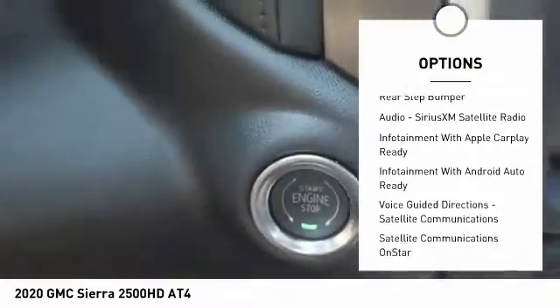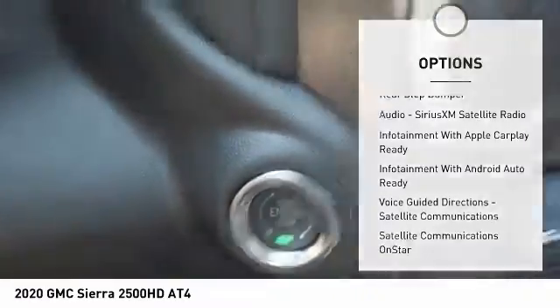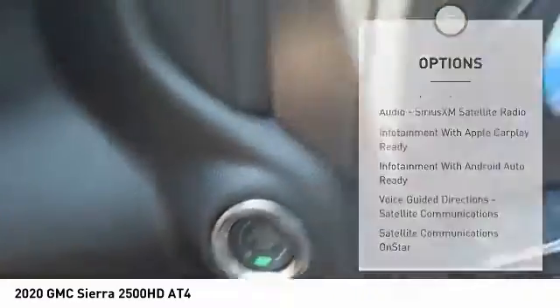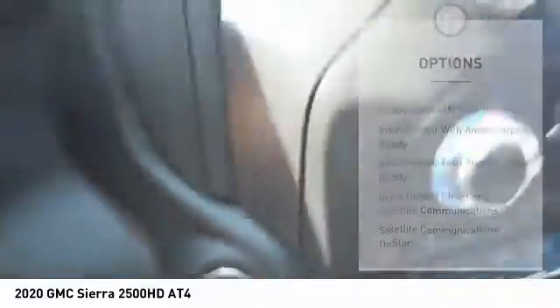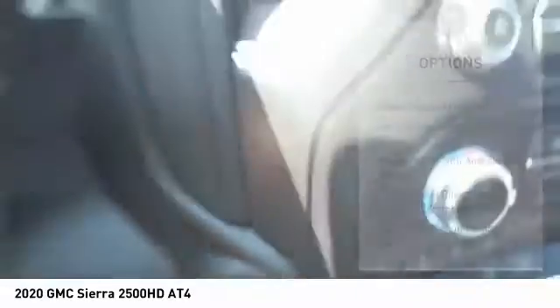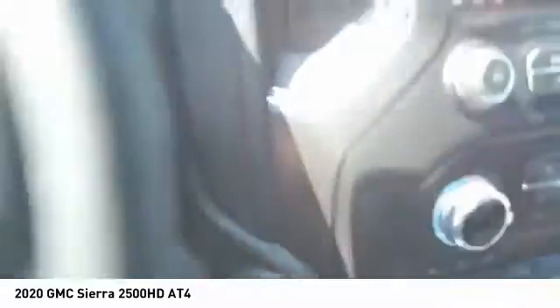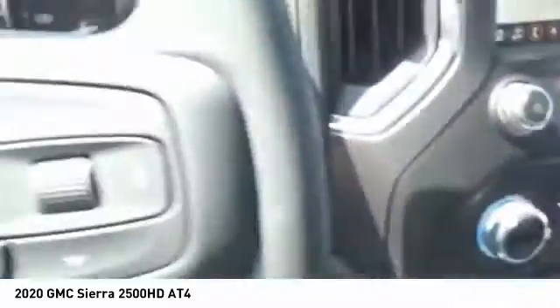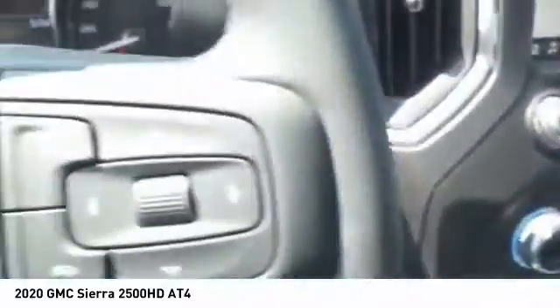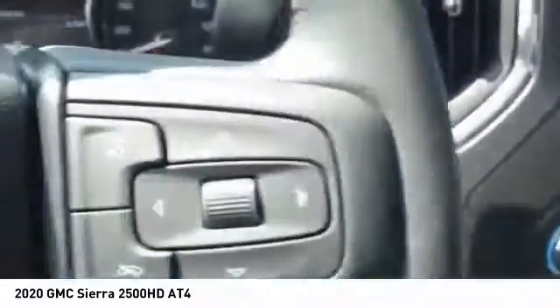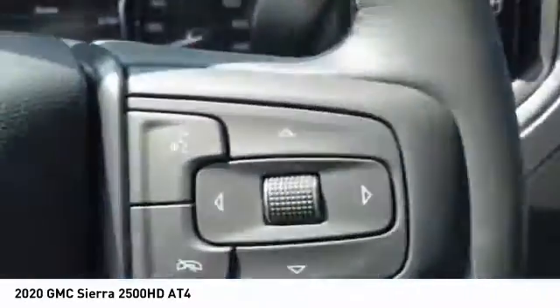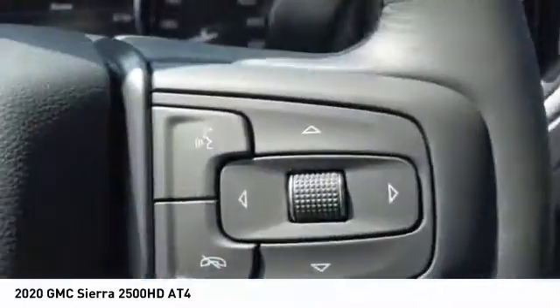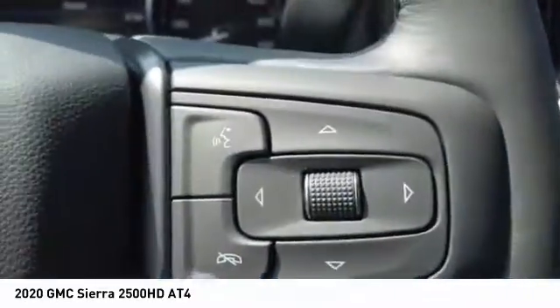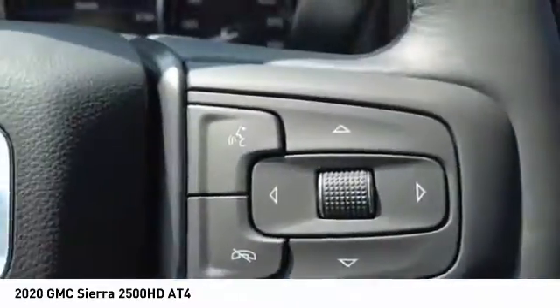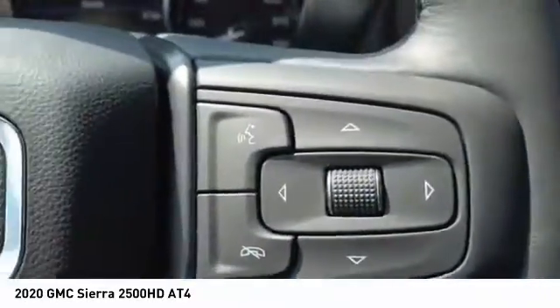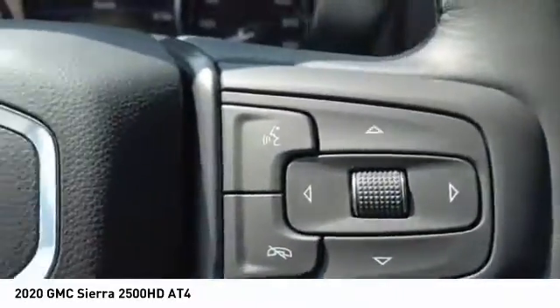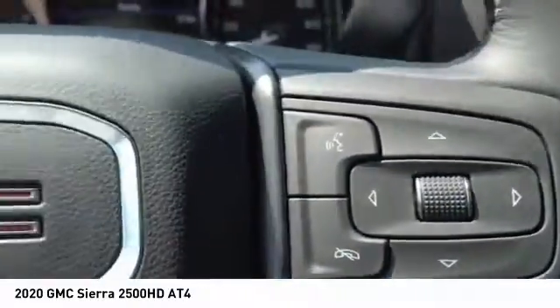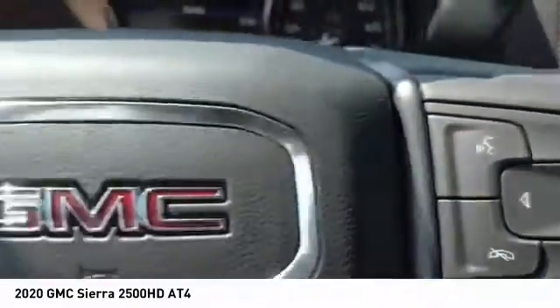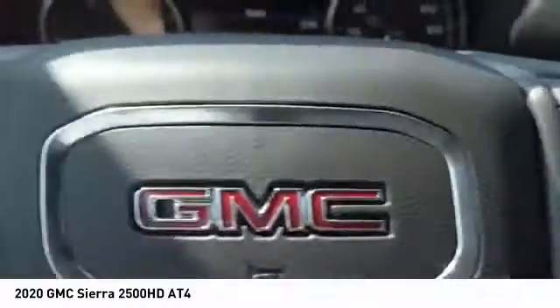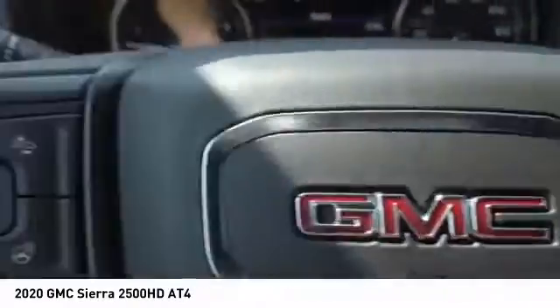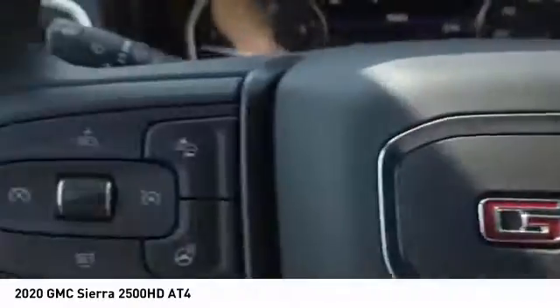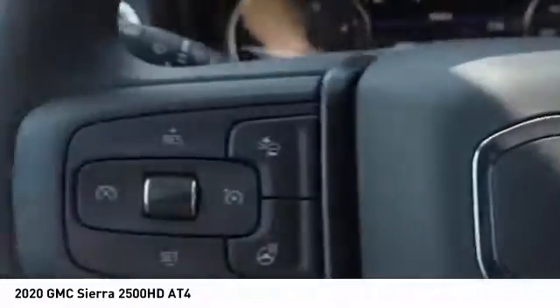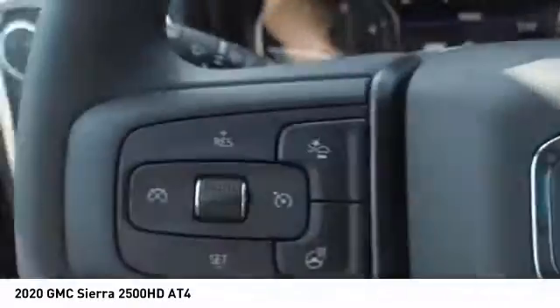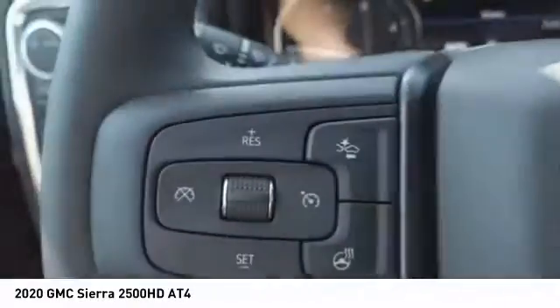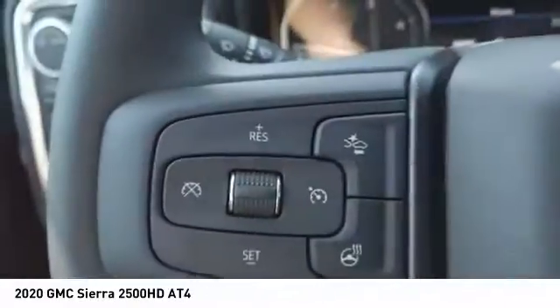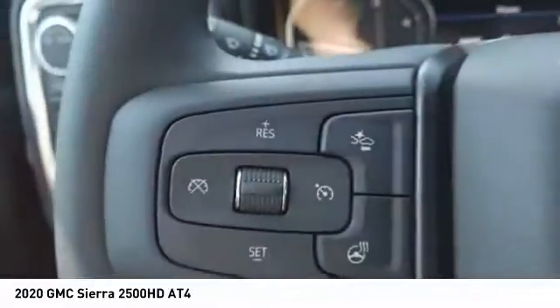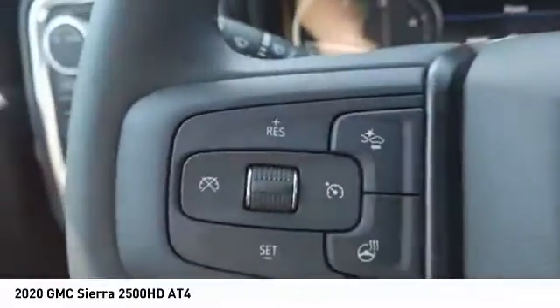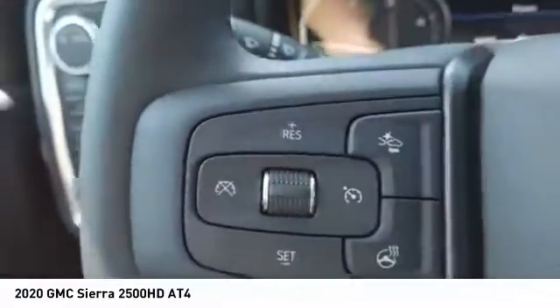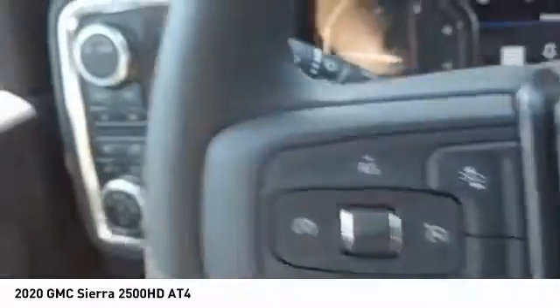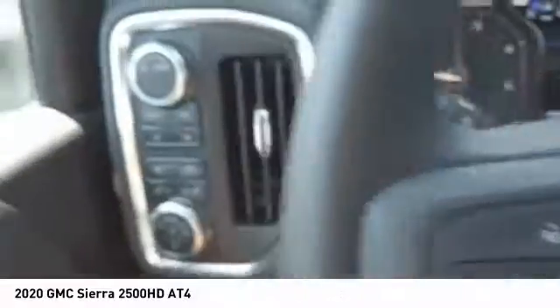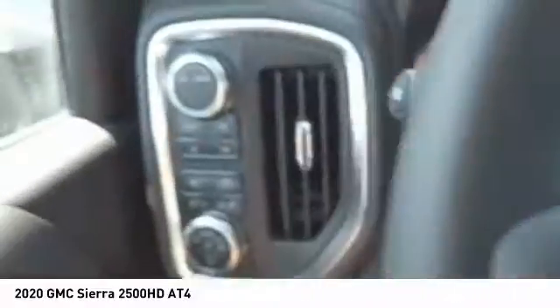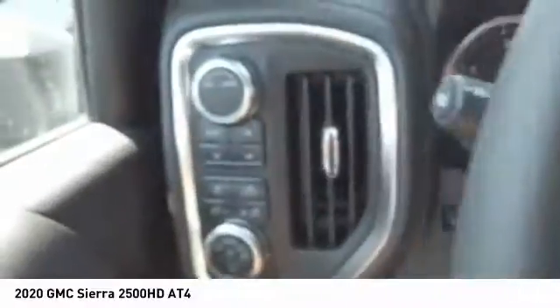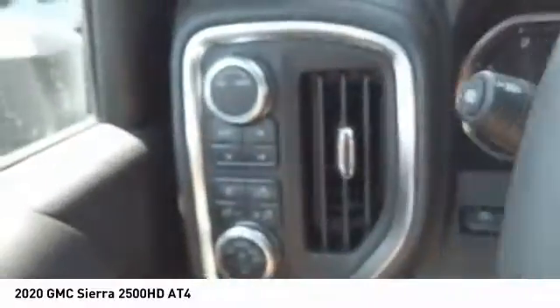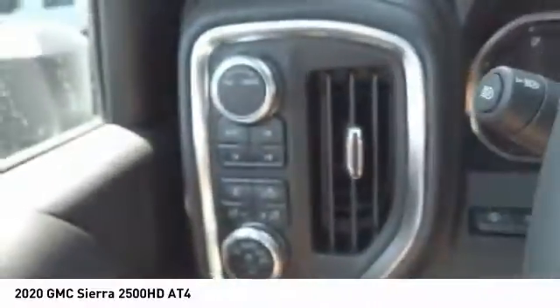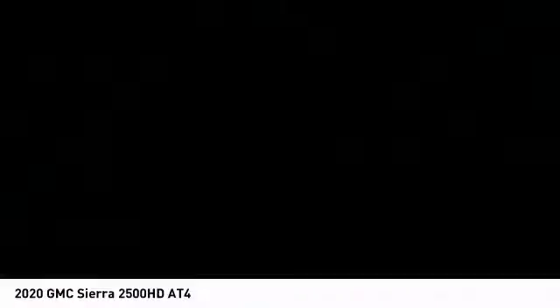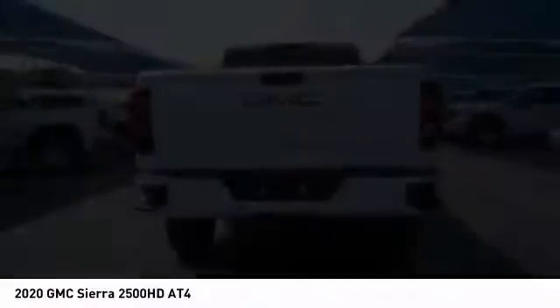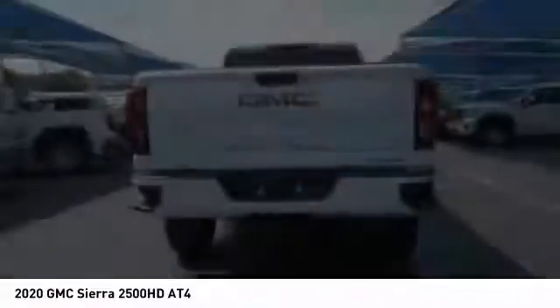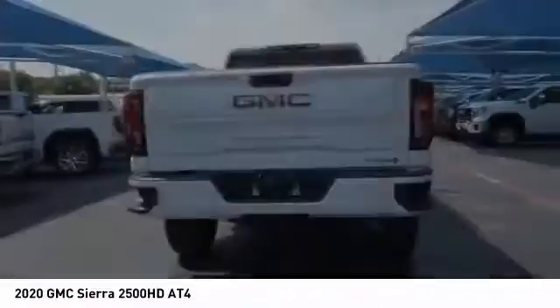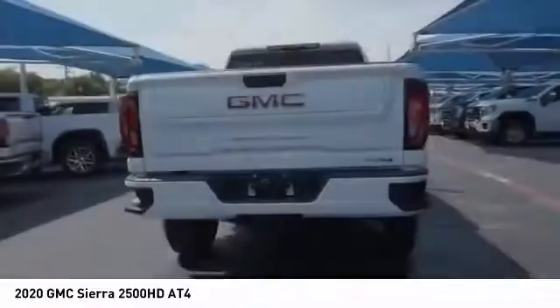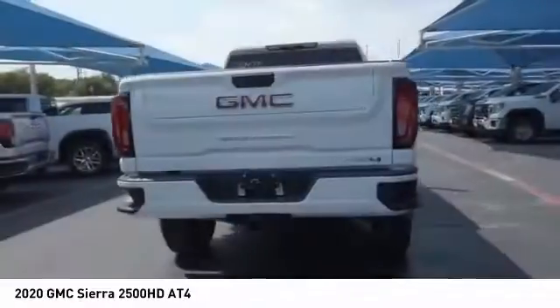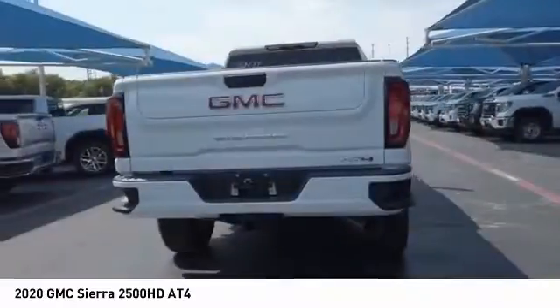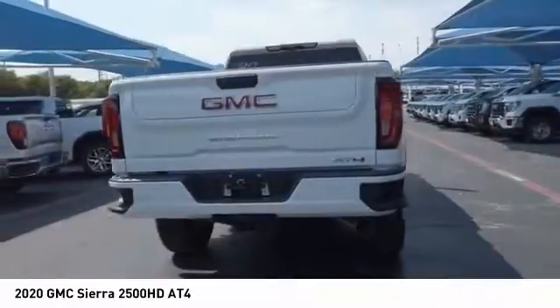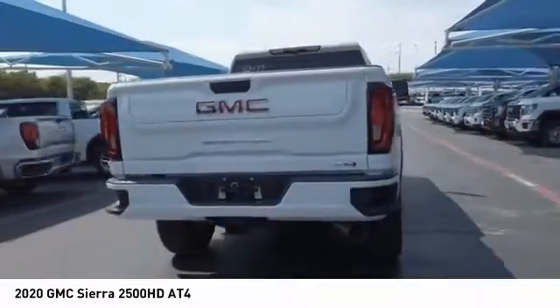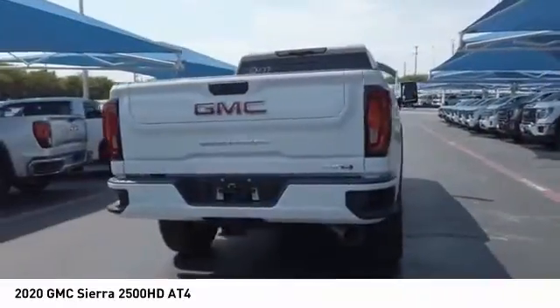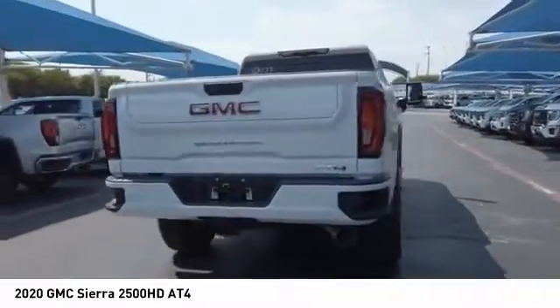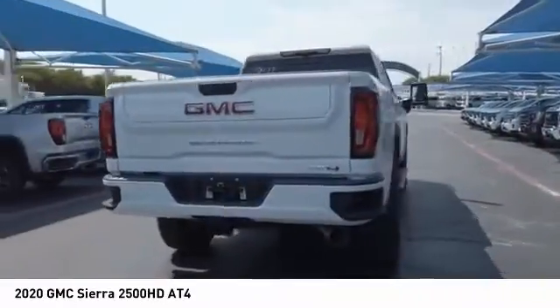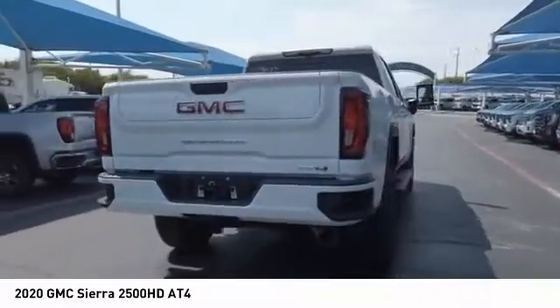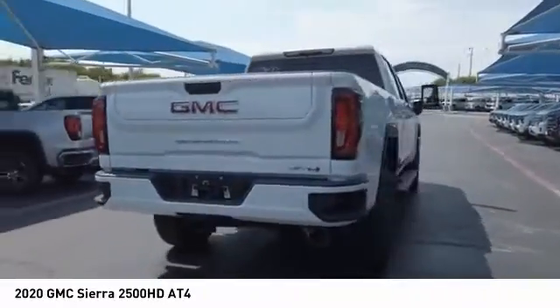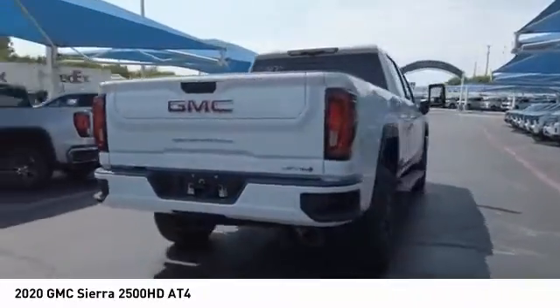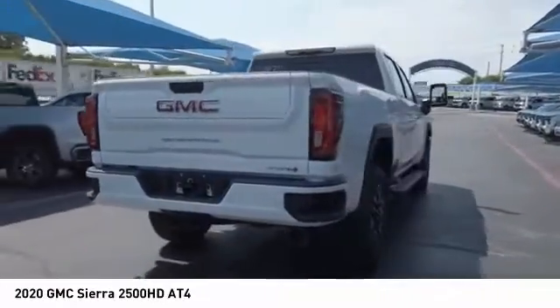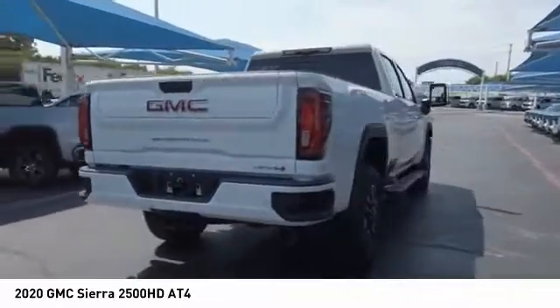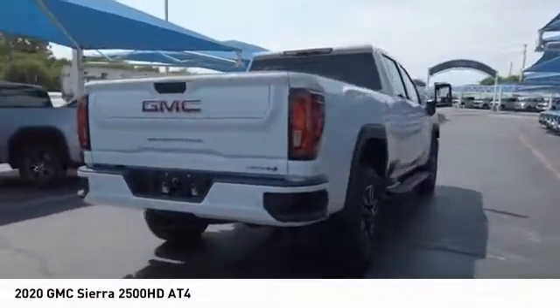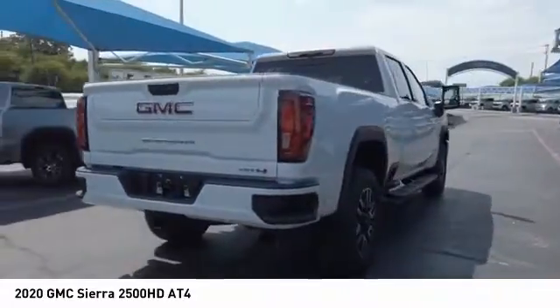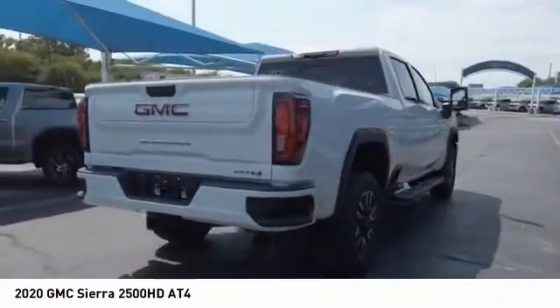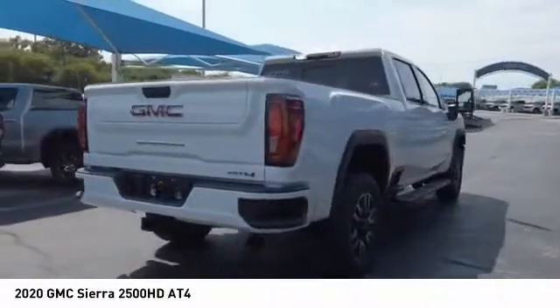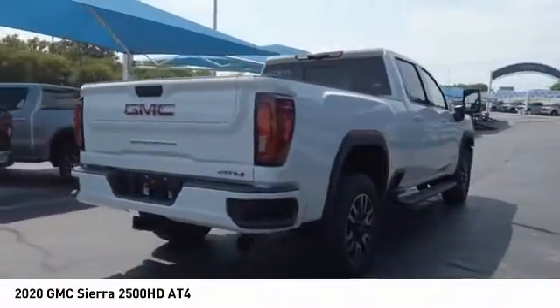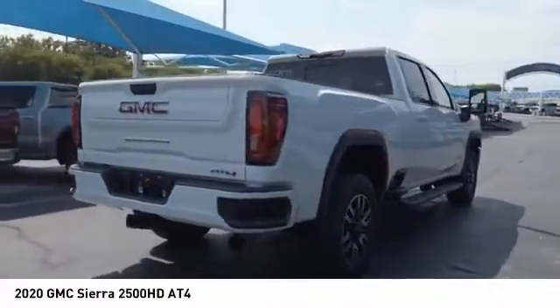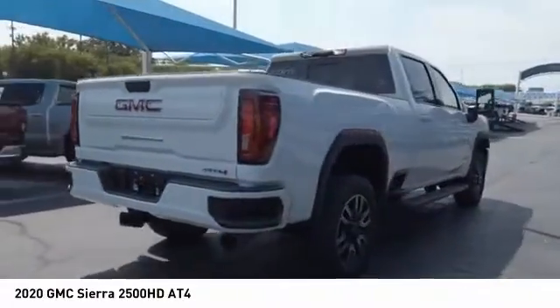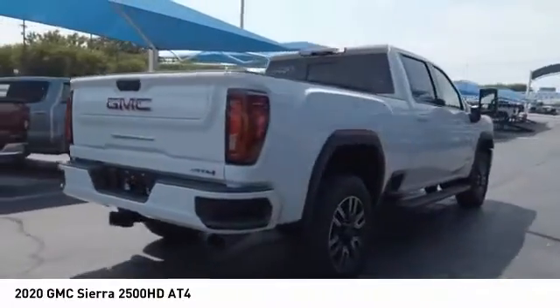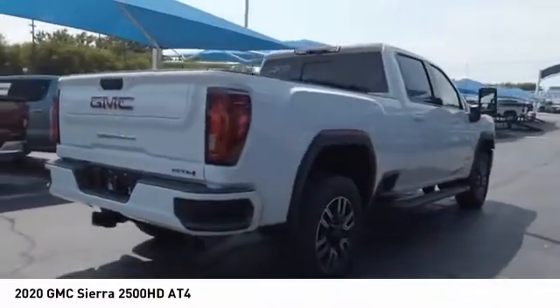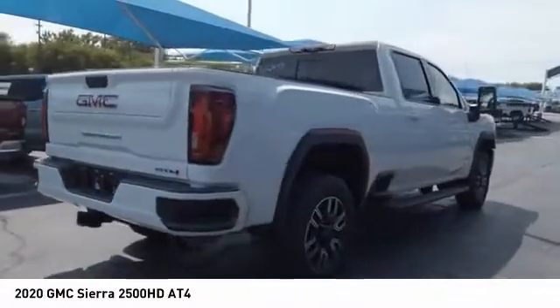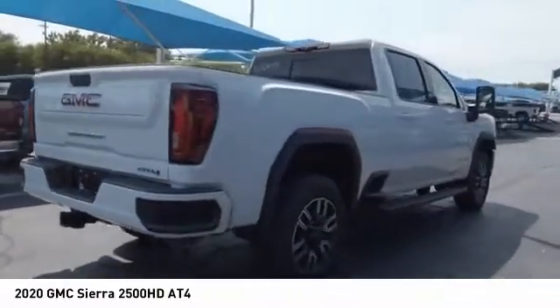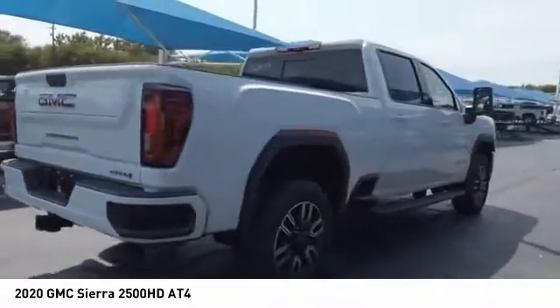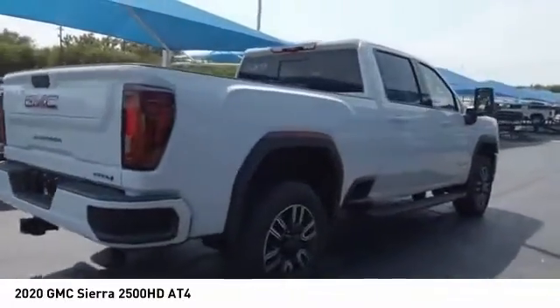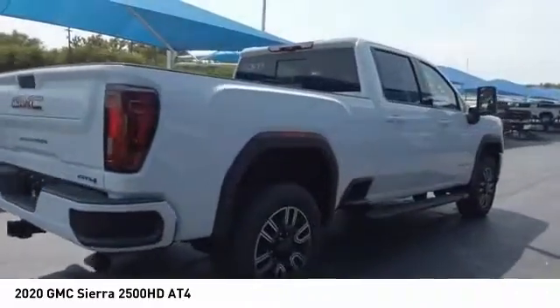Traction control, stability control, roll stability control, auxiliary transmission fluid cooler, rear step bumper.